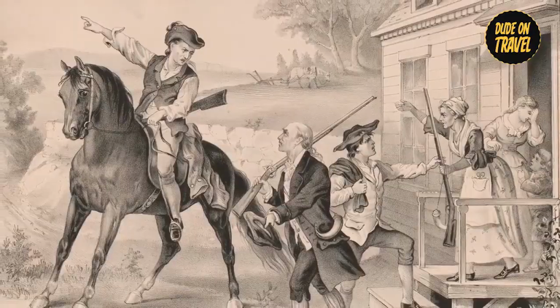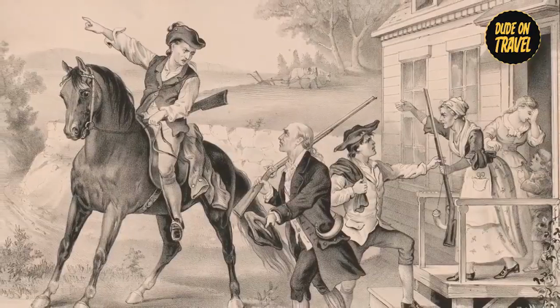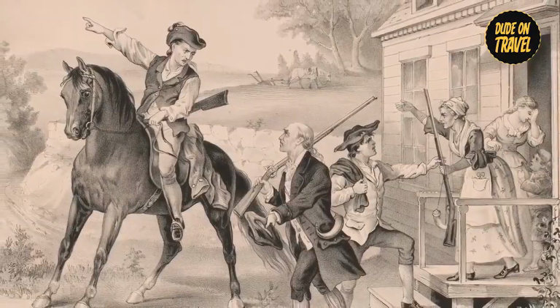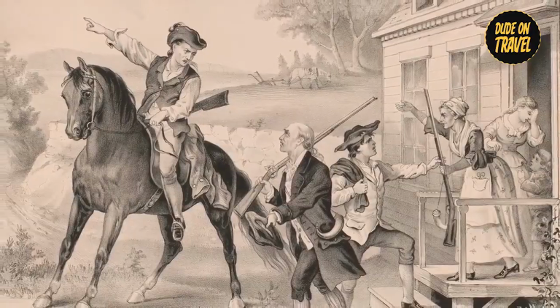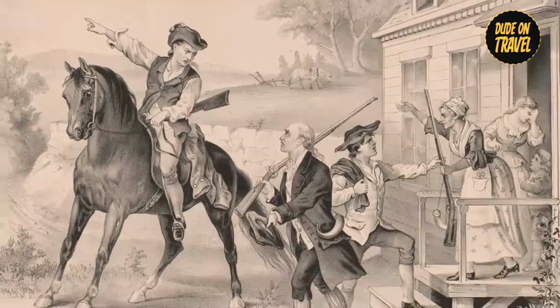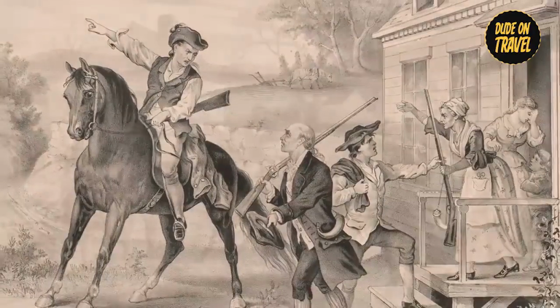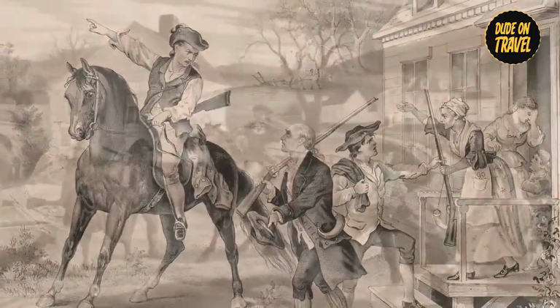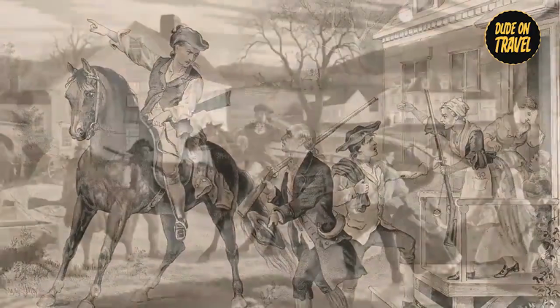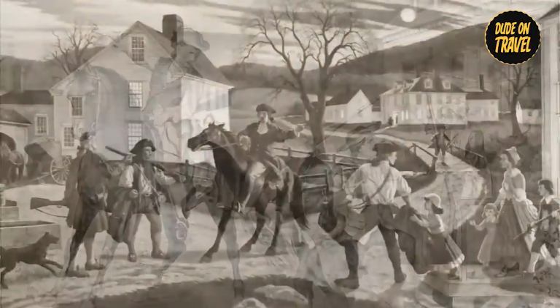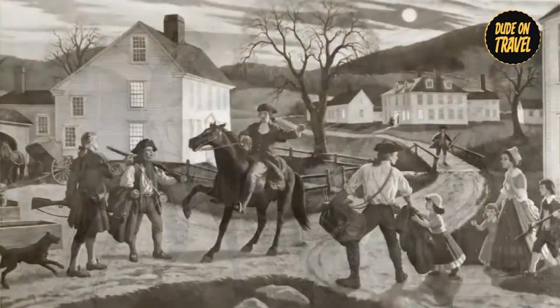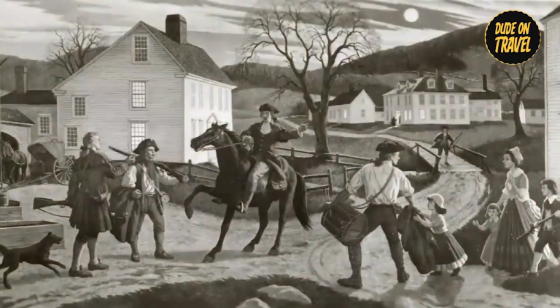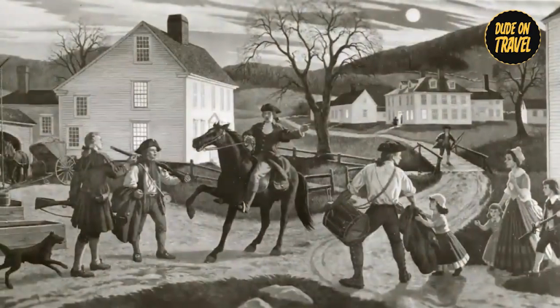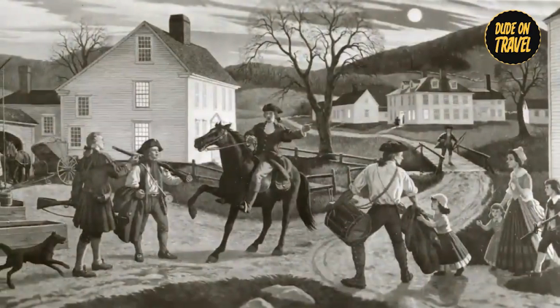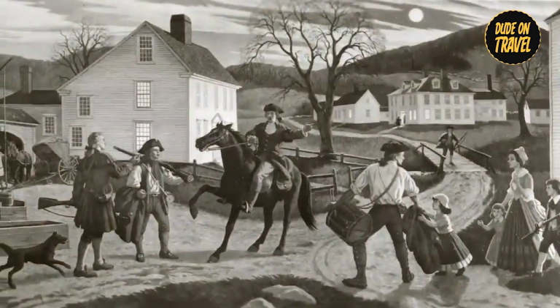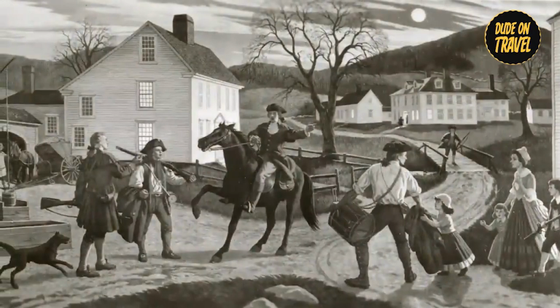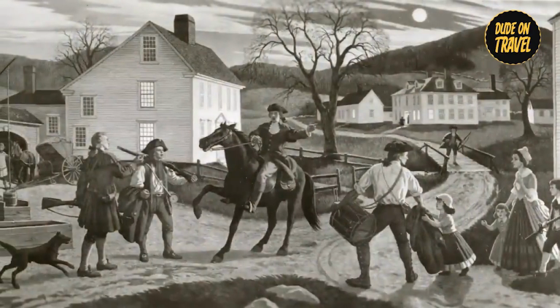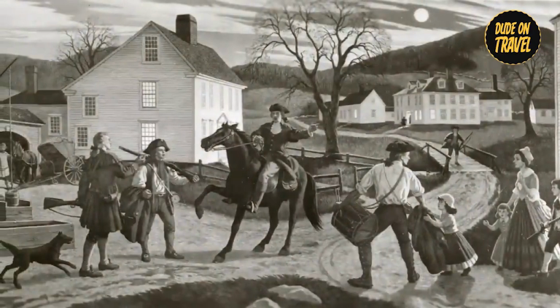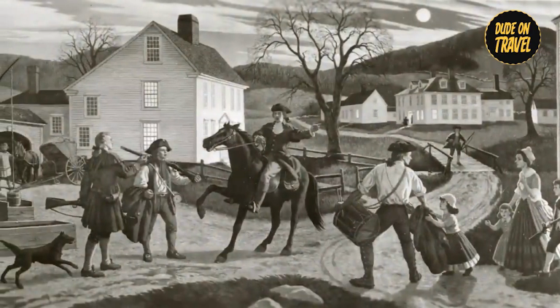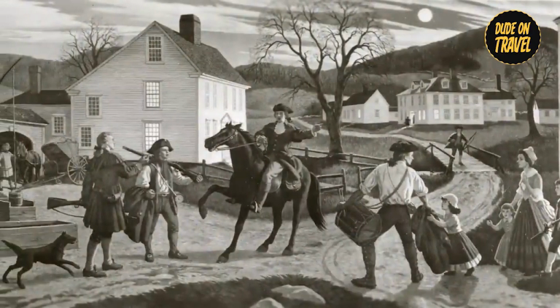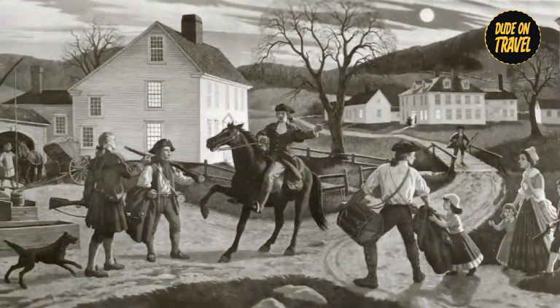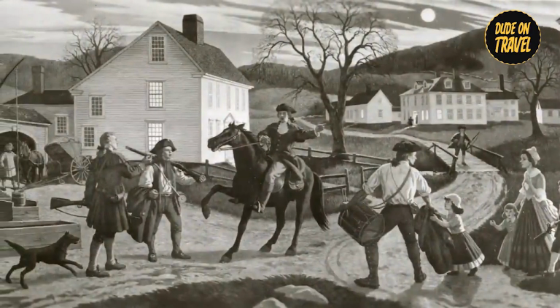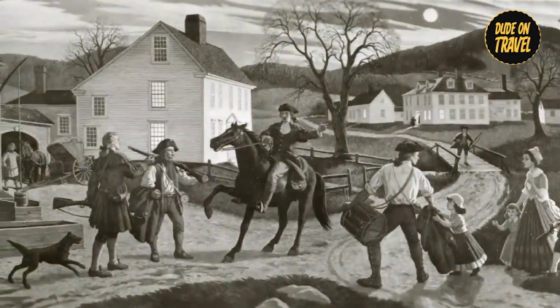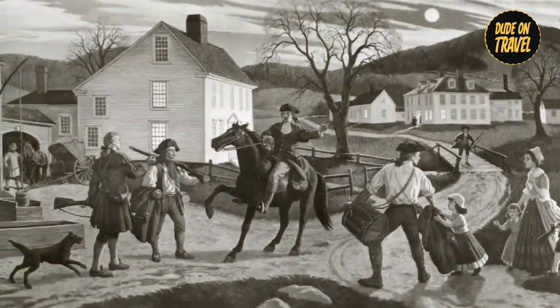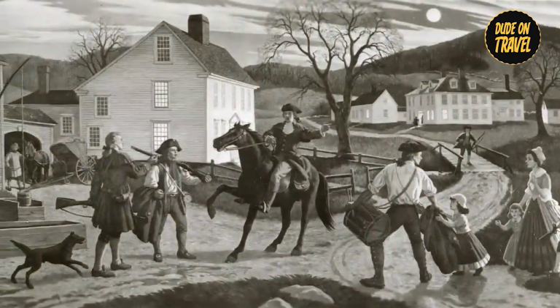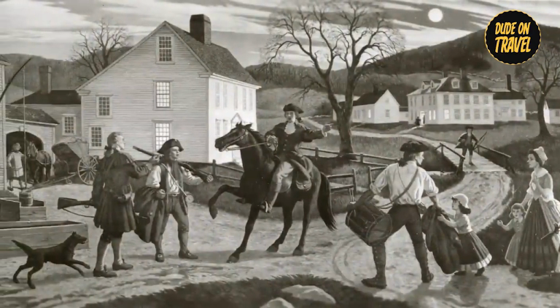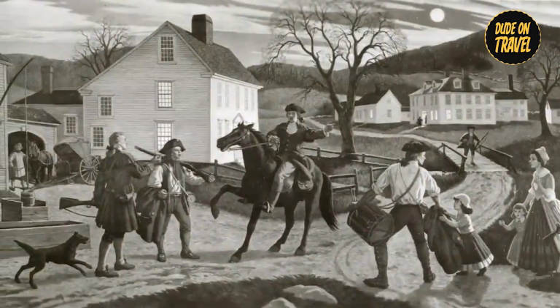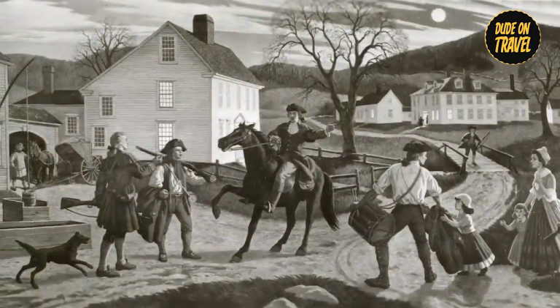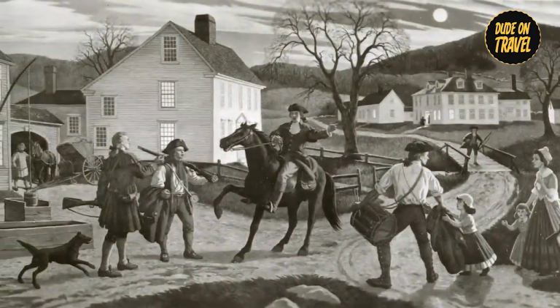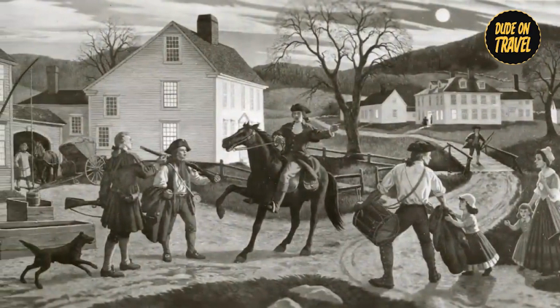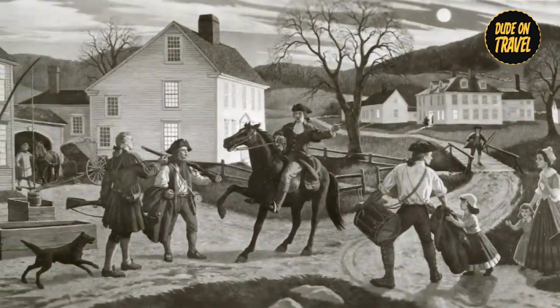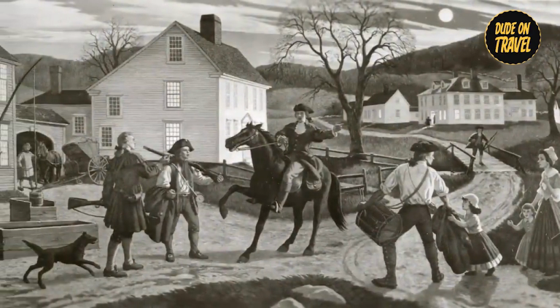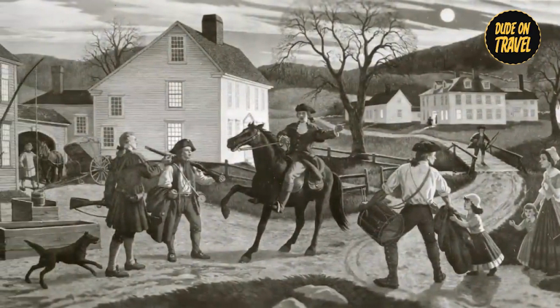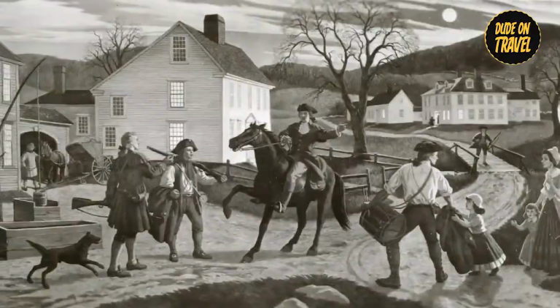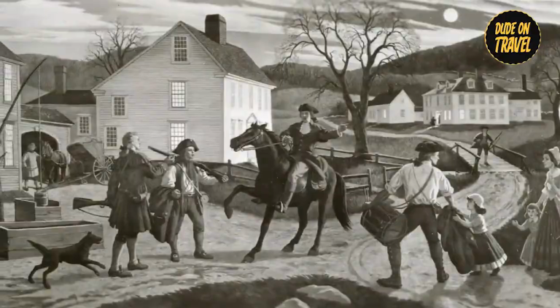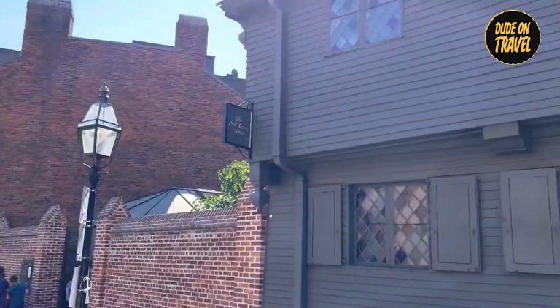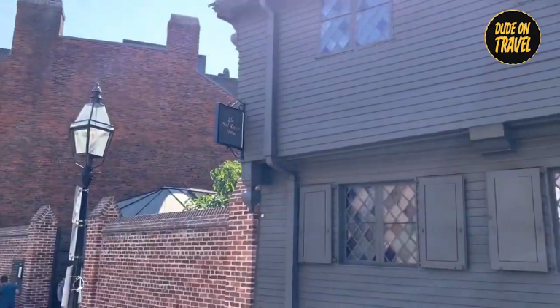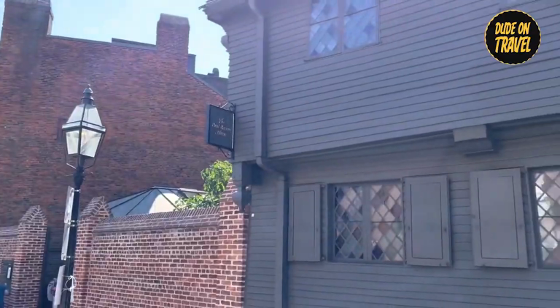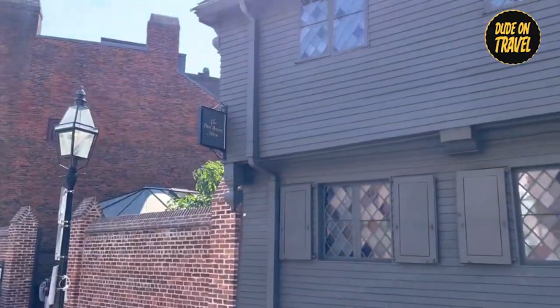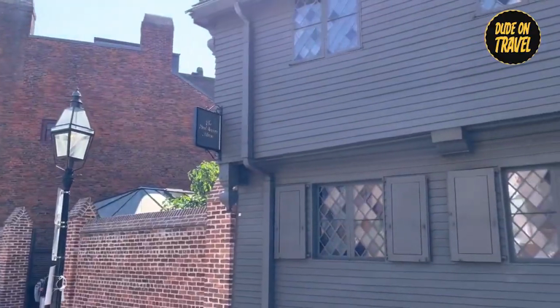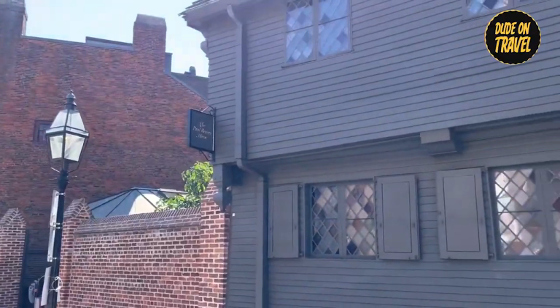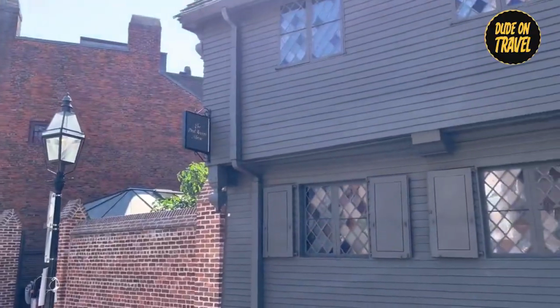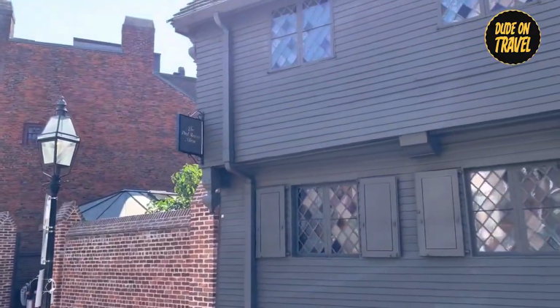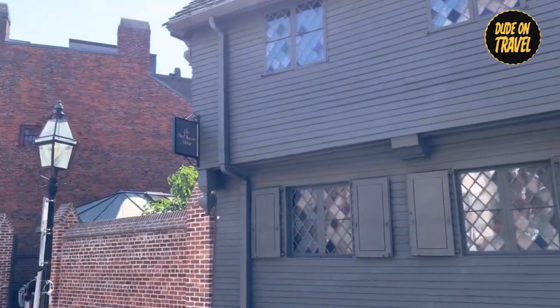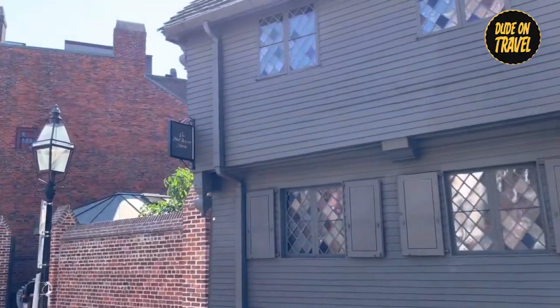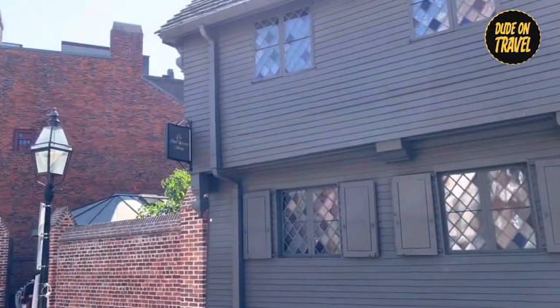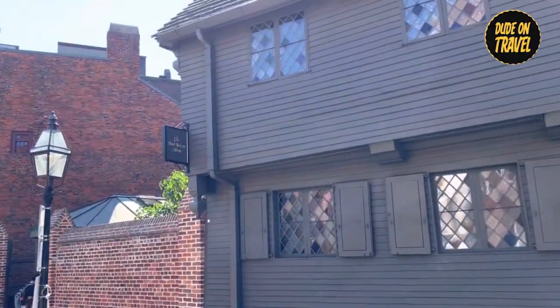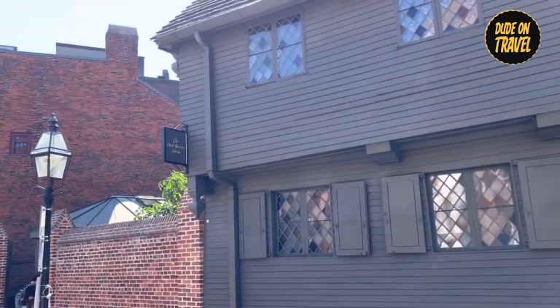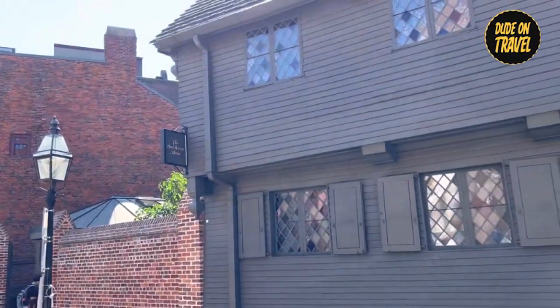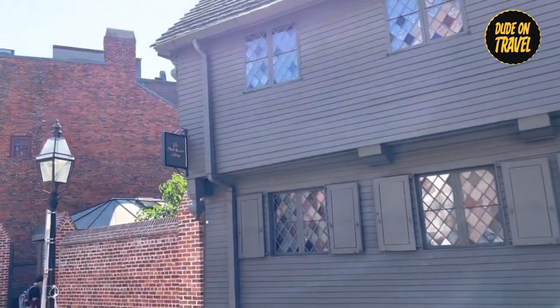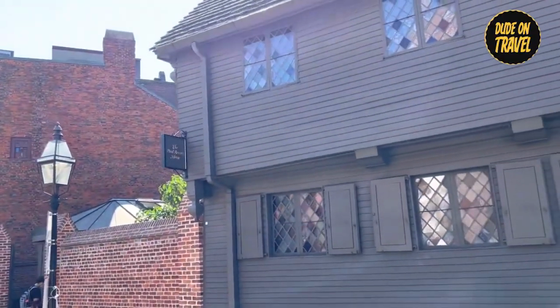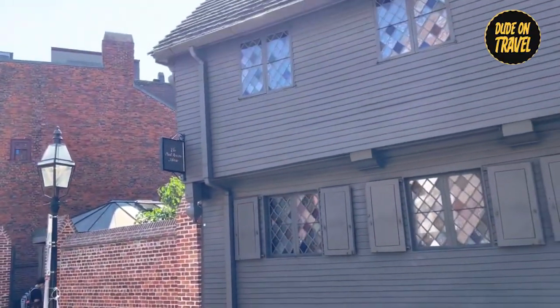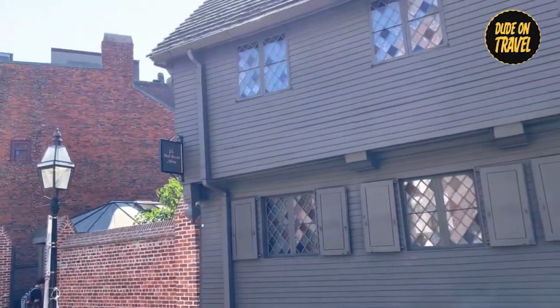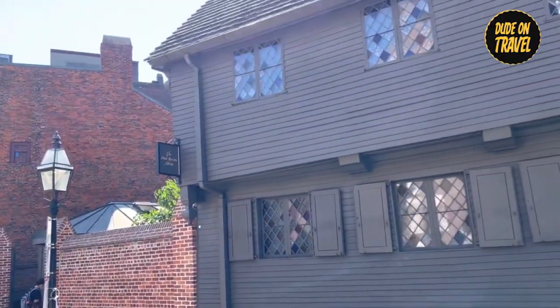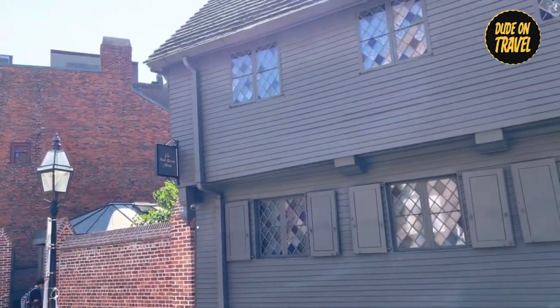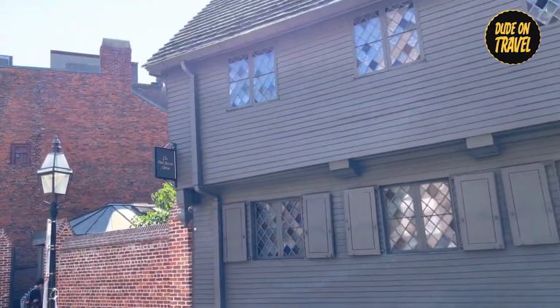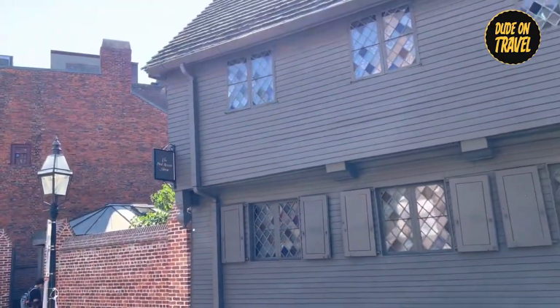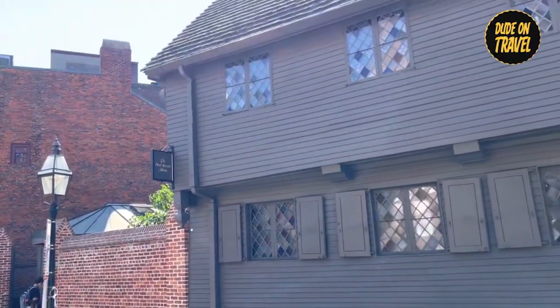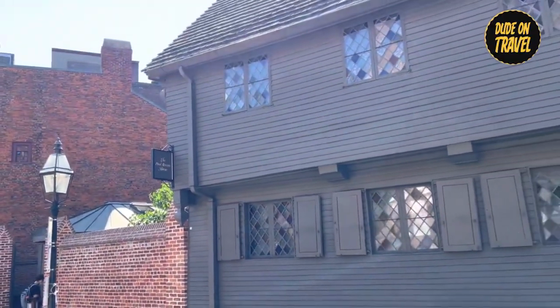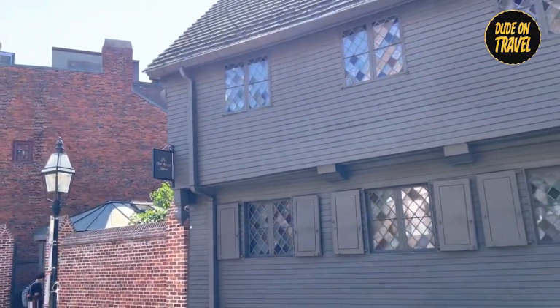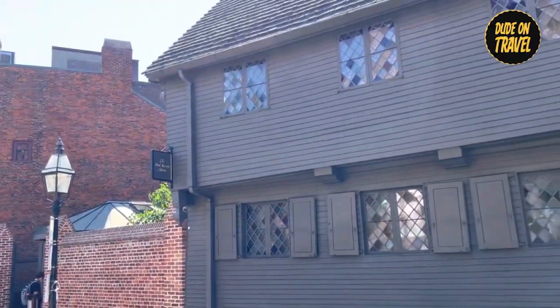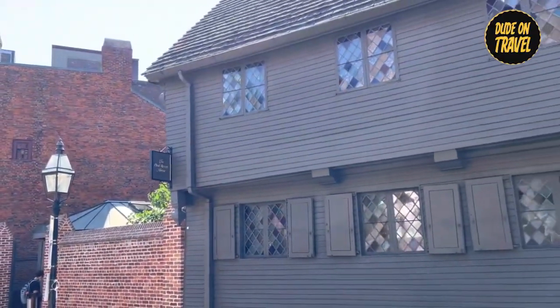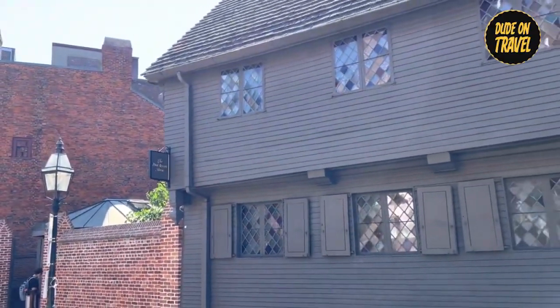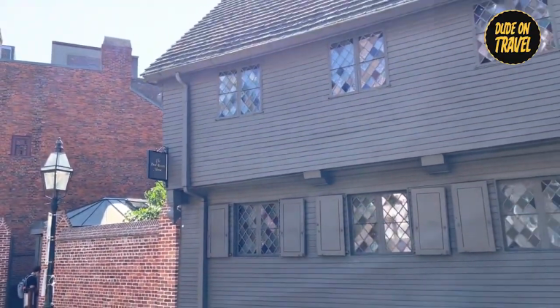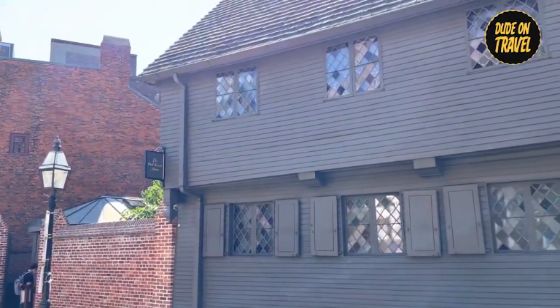From his legendary midnight ride to his renowned skill as a silversmith, every corner of the house resonates with the spirit of American liberty.